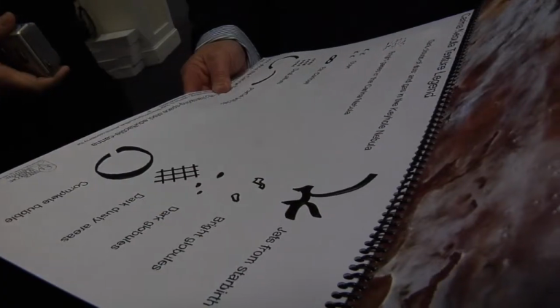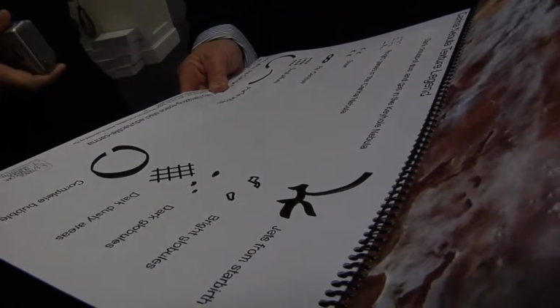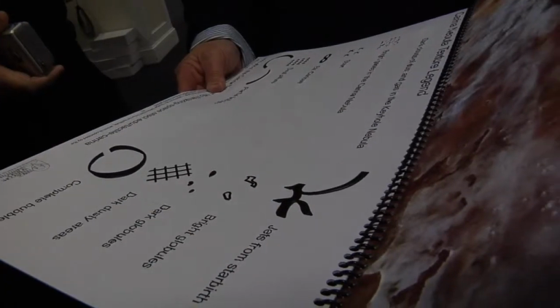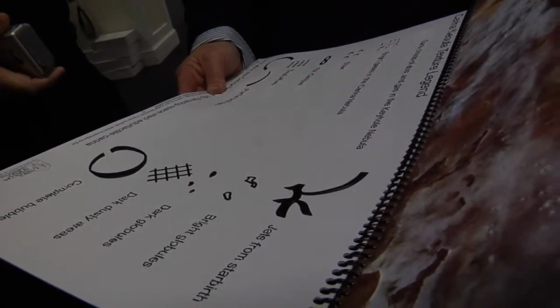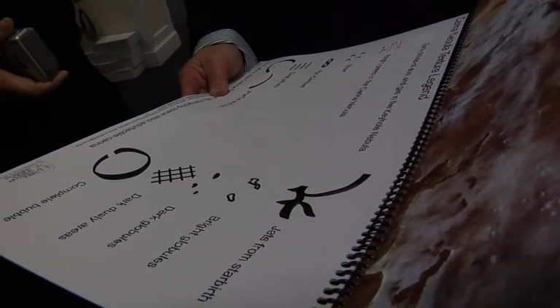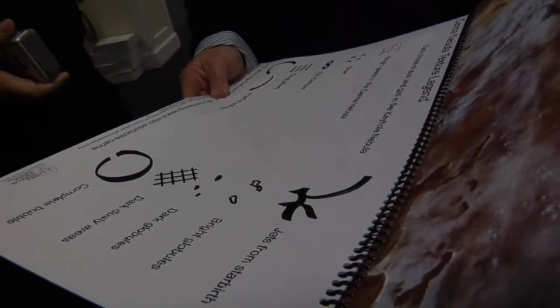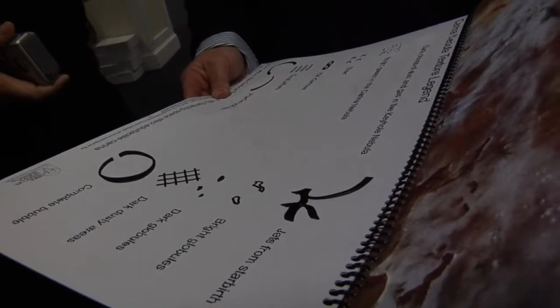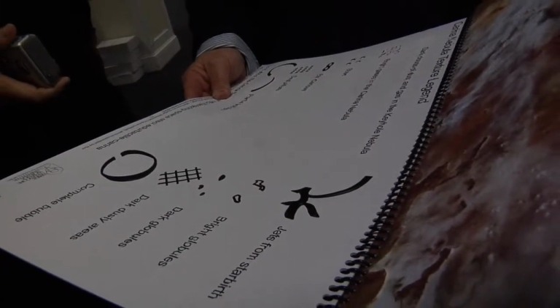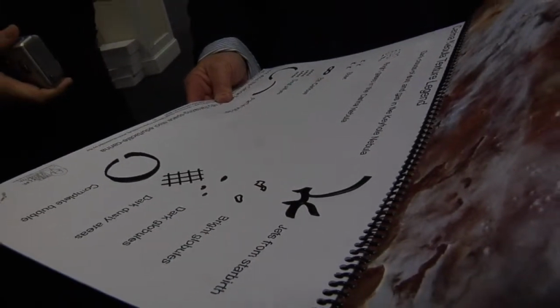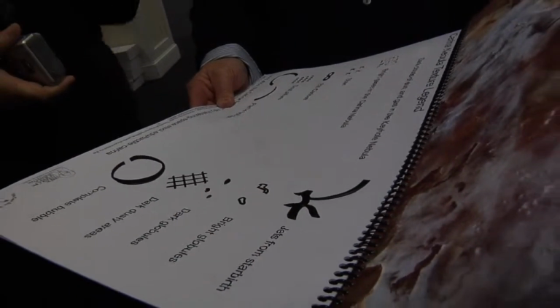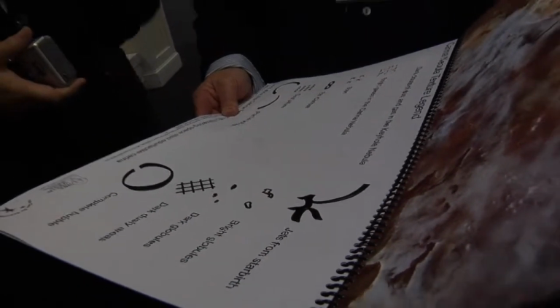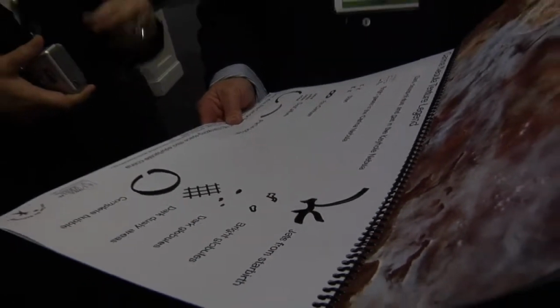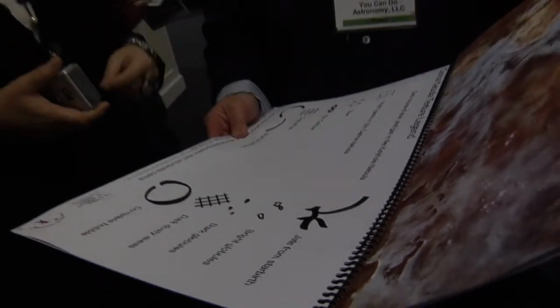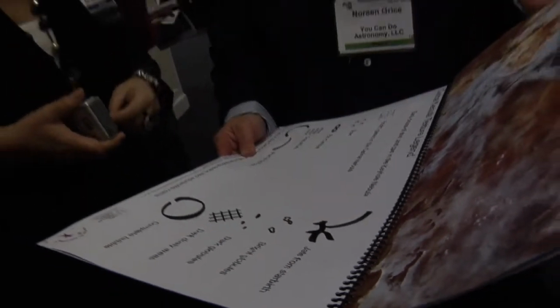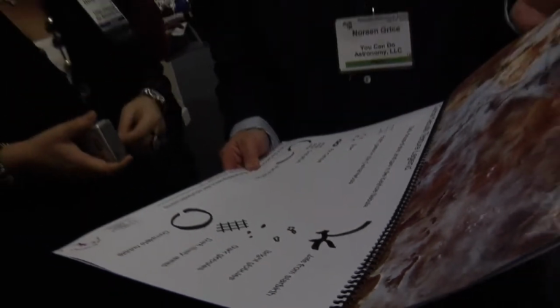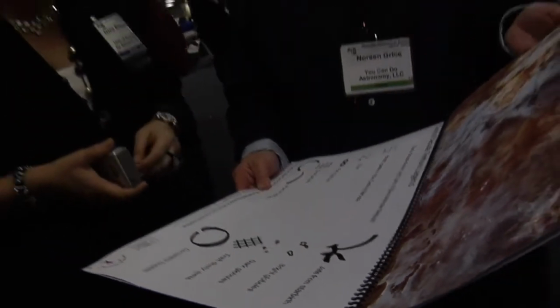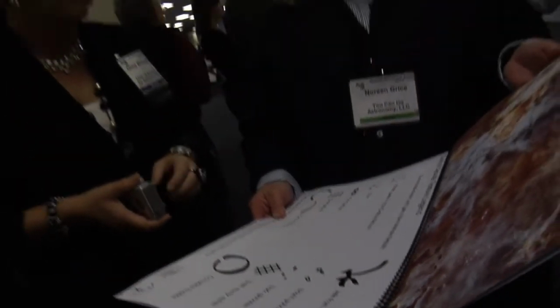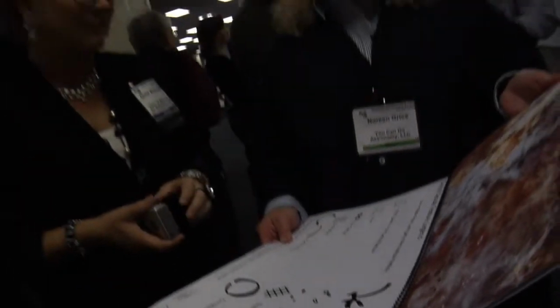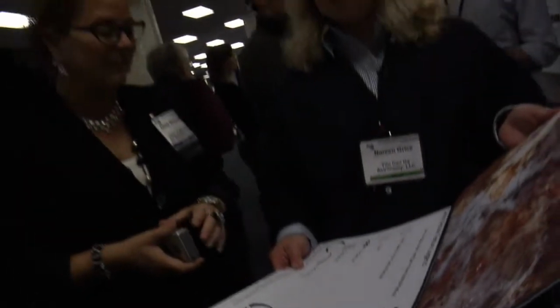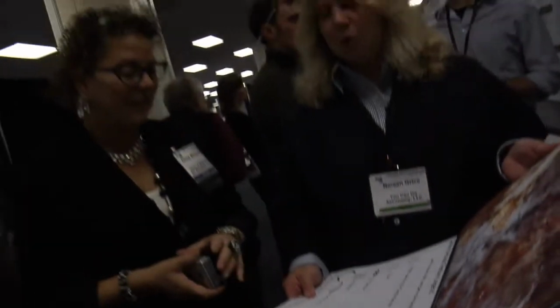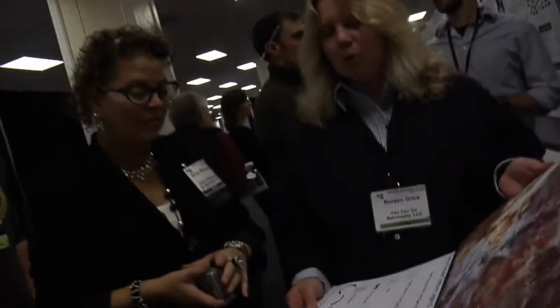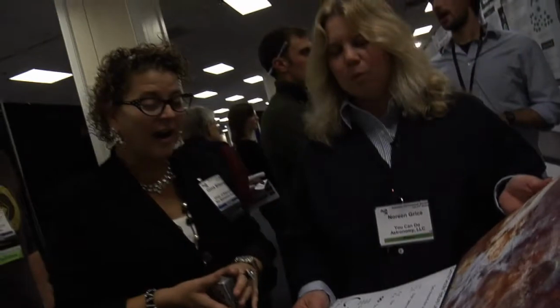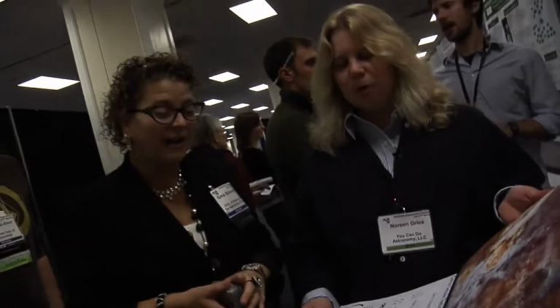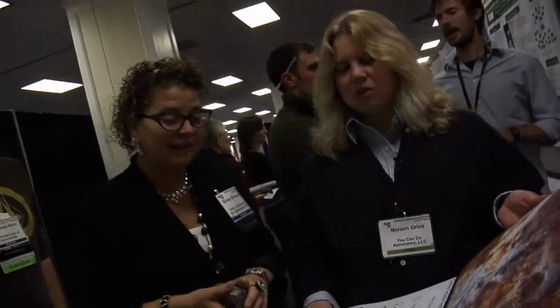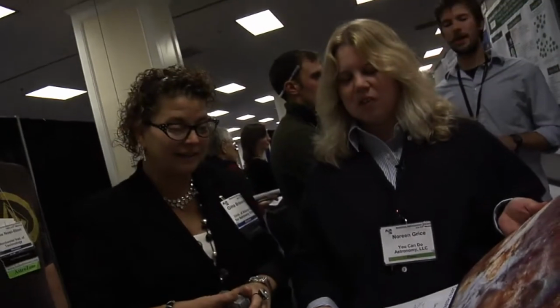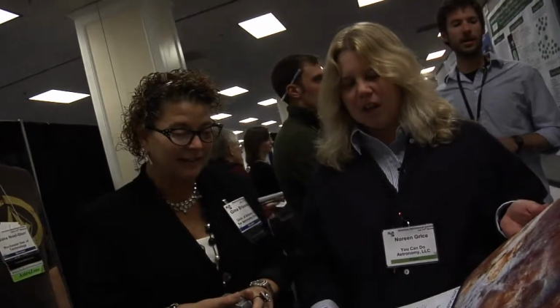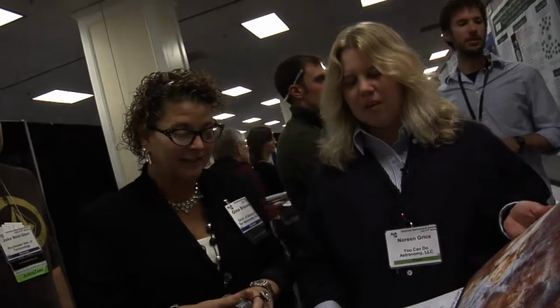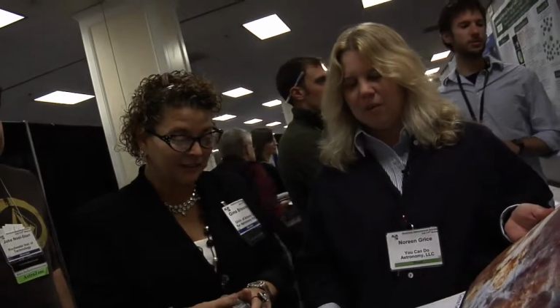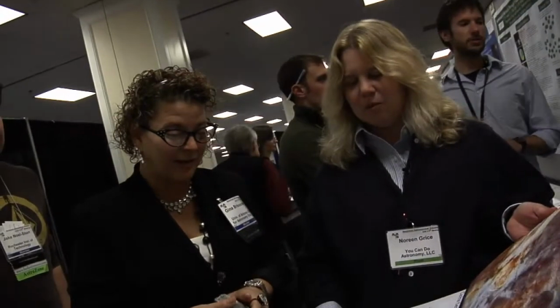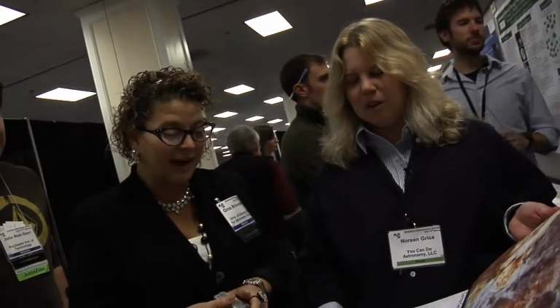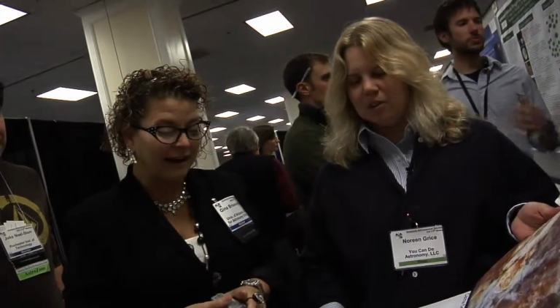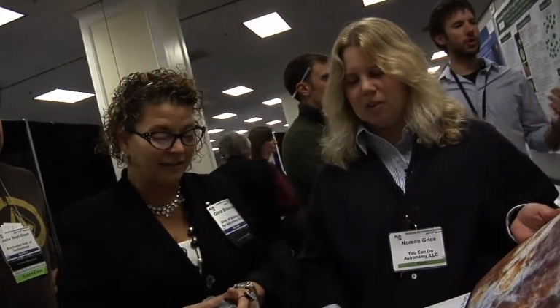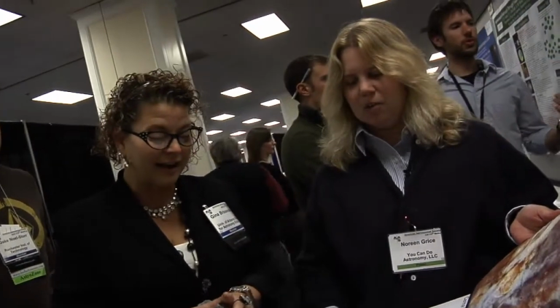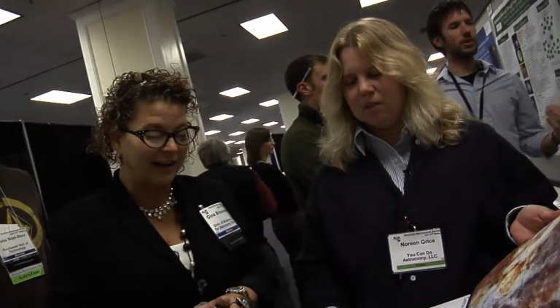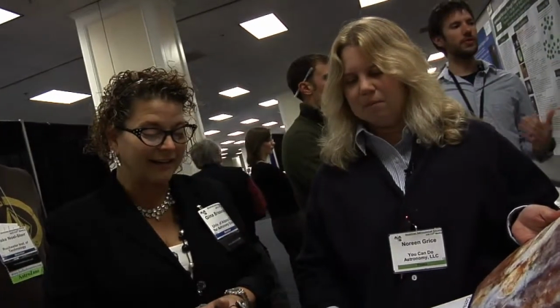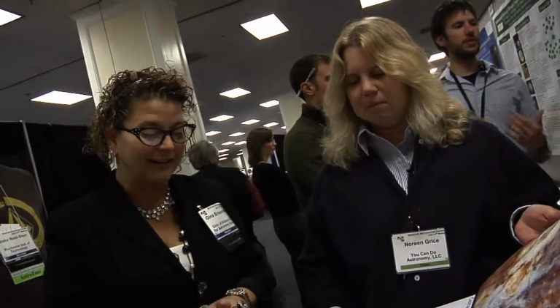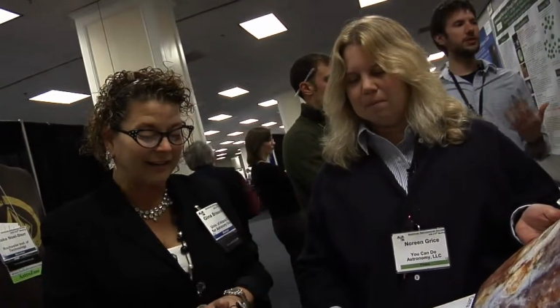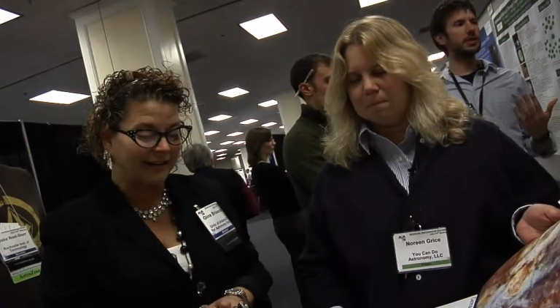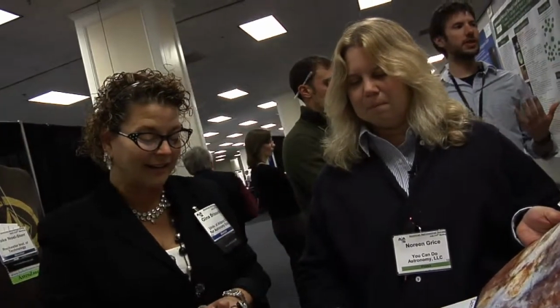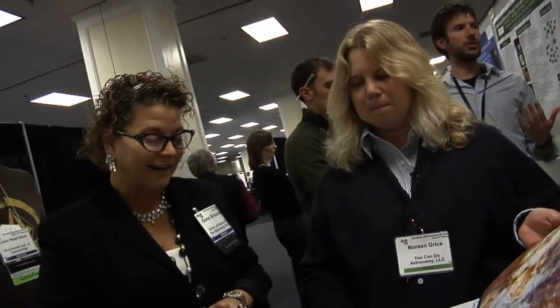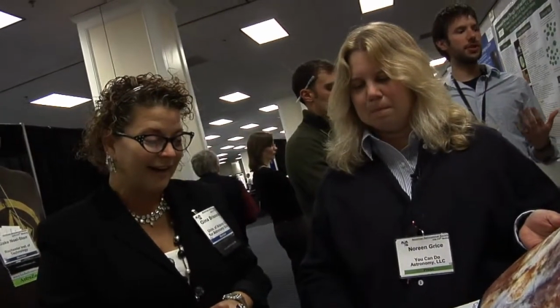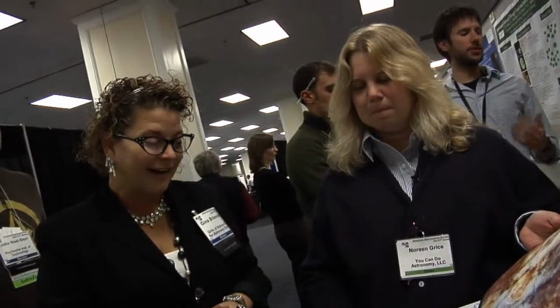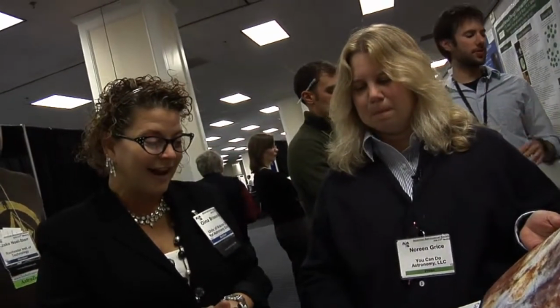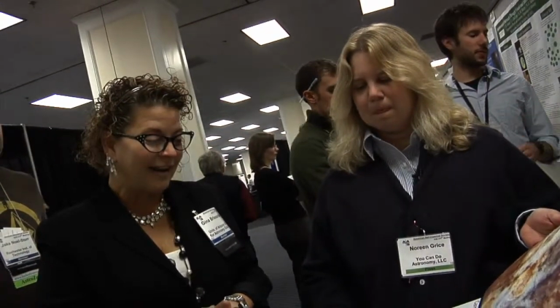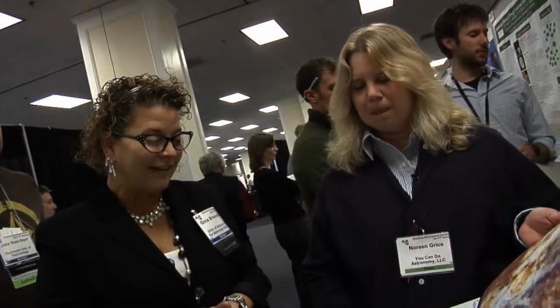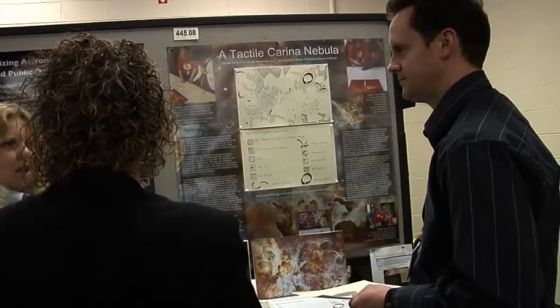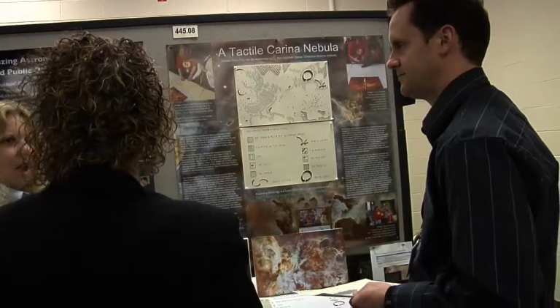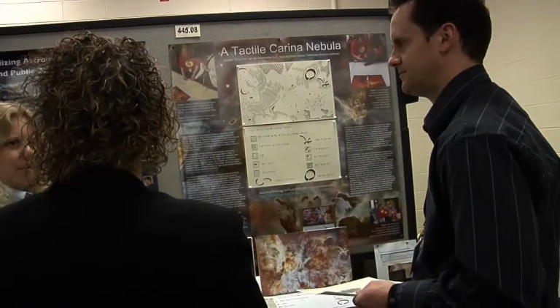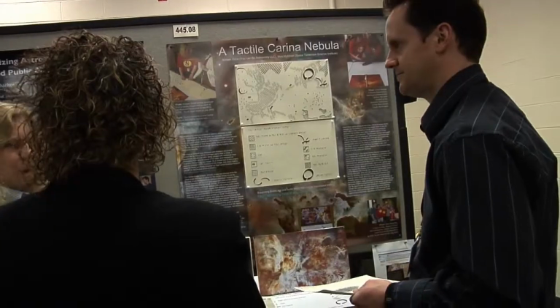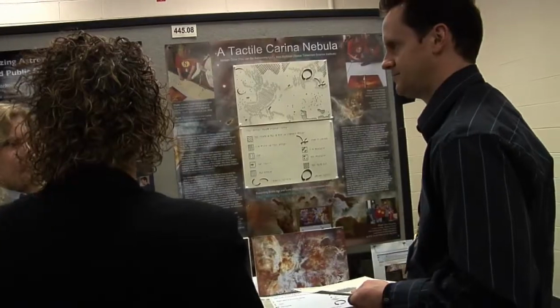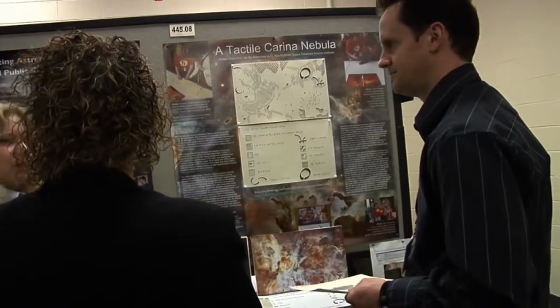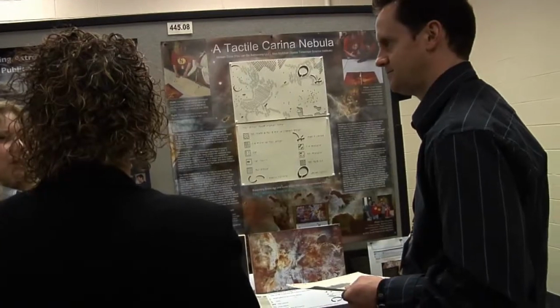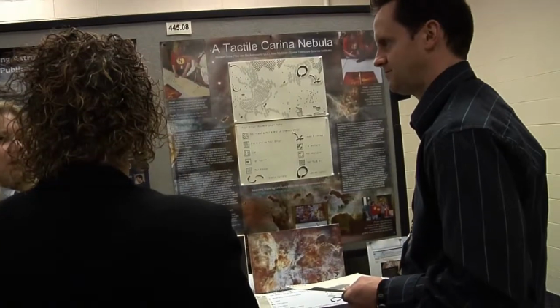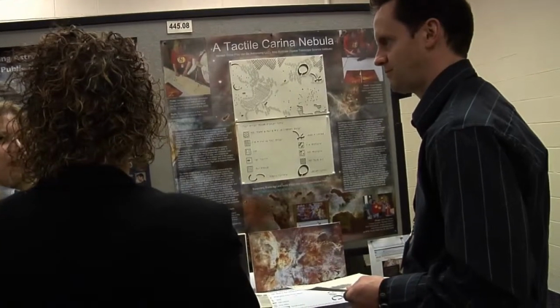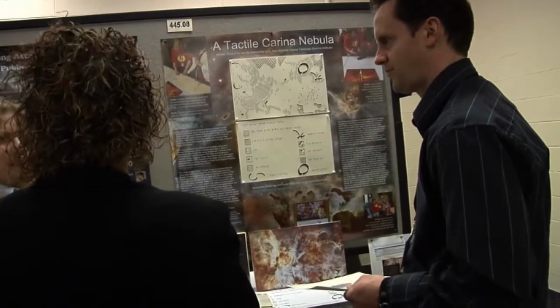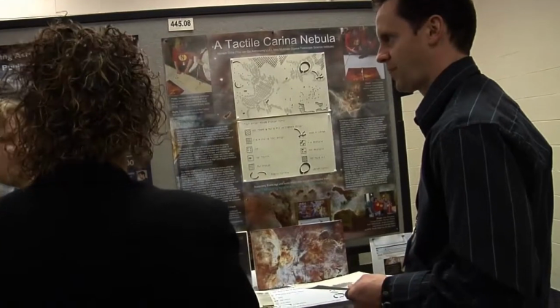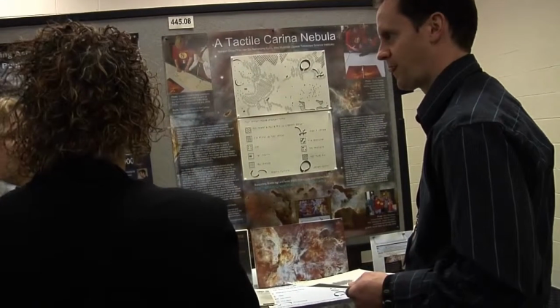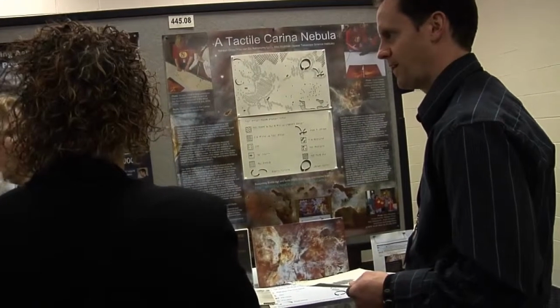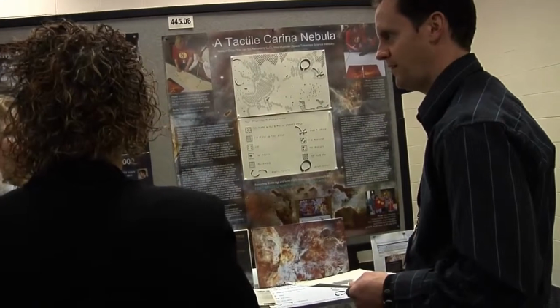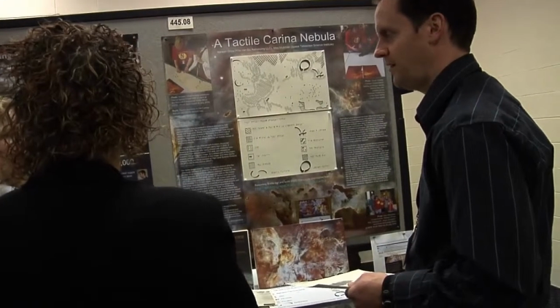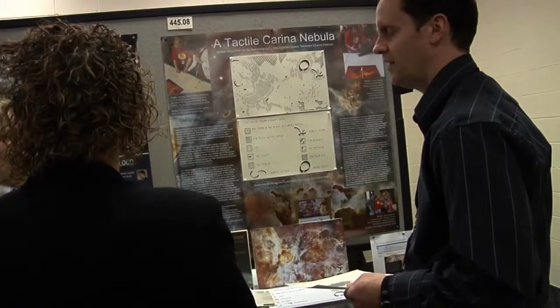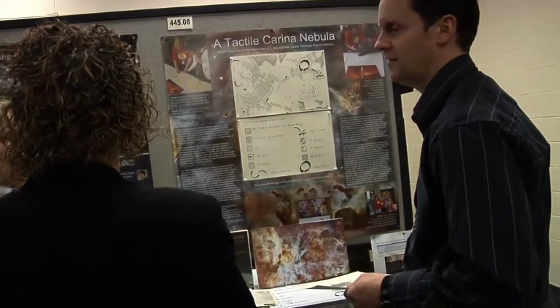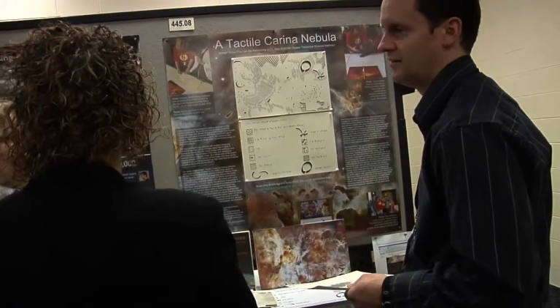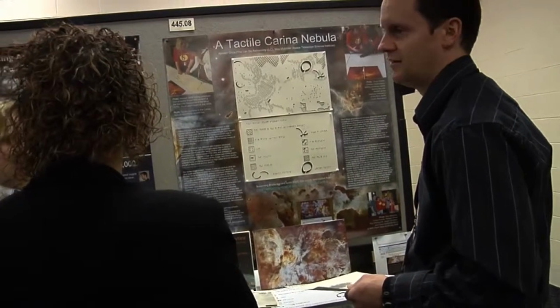But figuring out what textures should represent the different parts of the nebula was just one challenge image designers had to overcome.